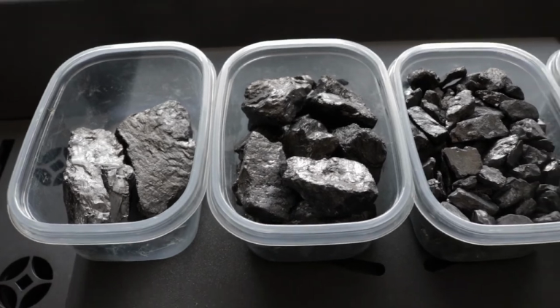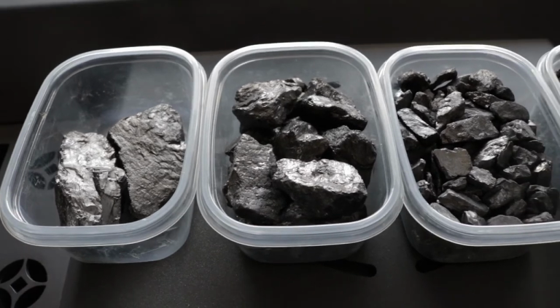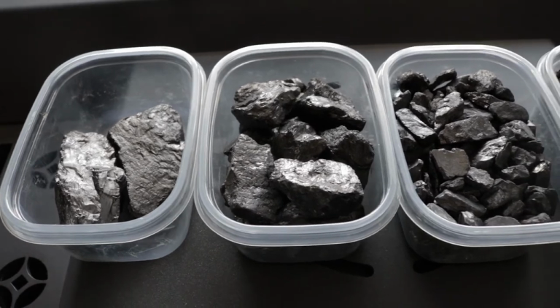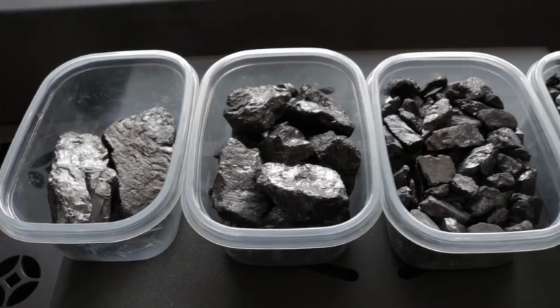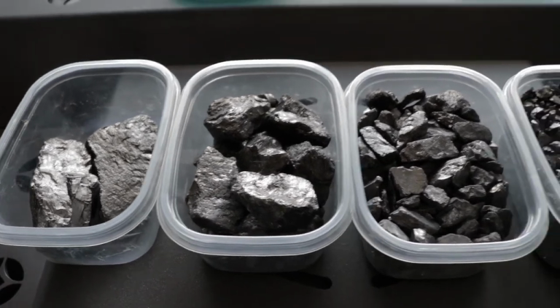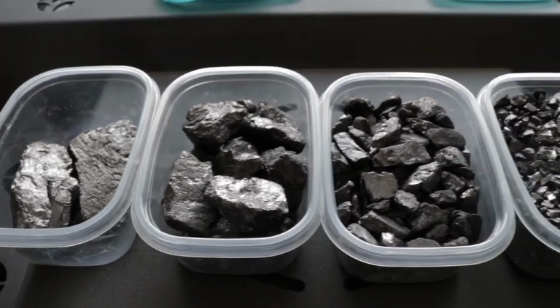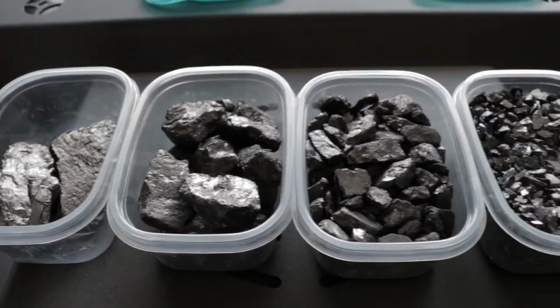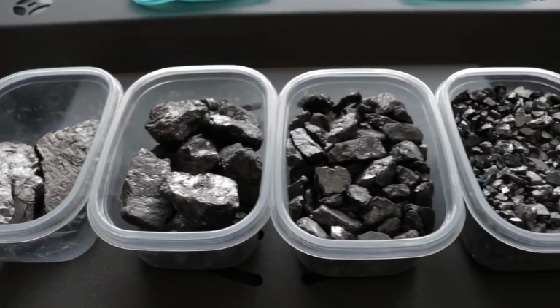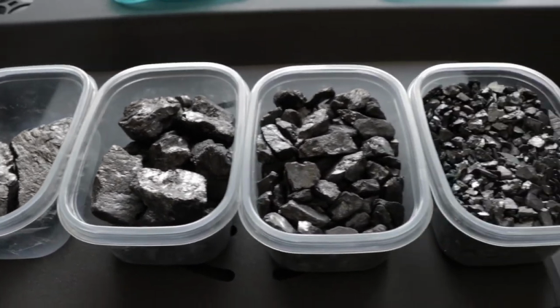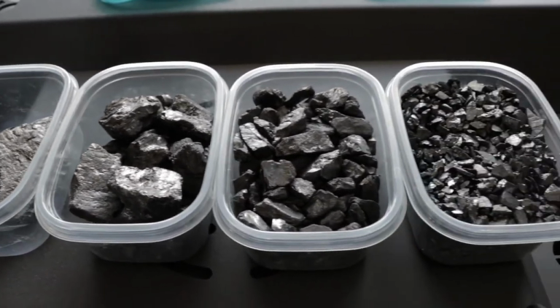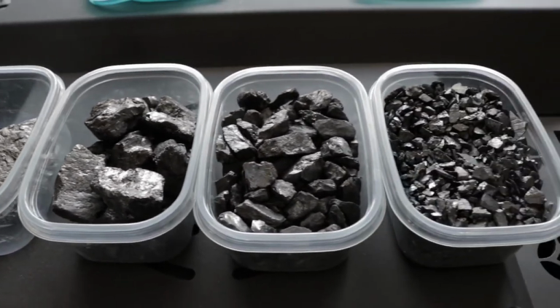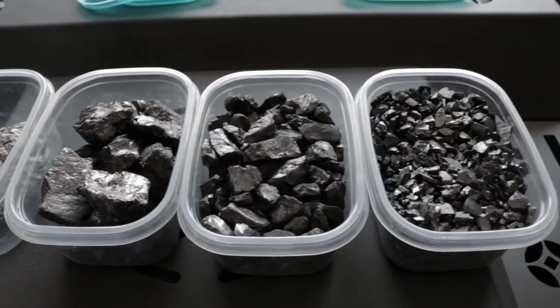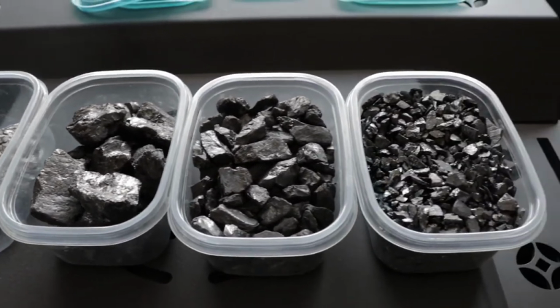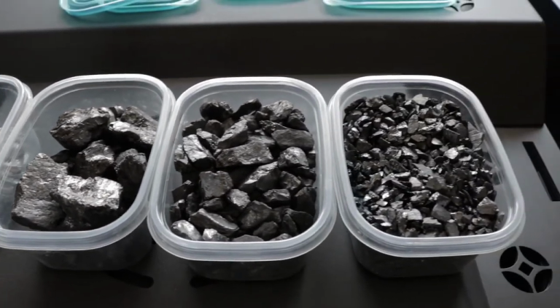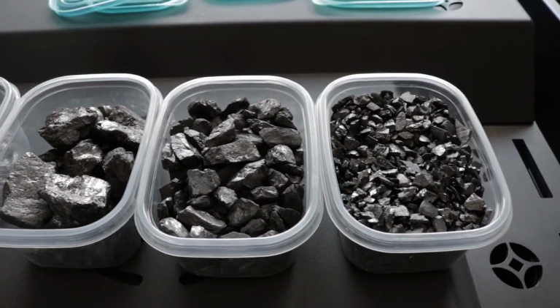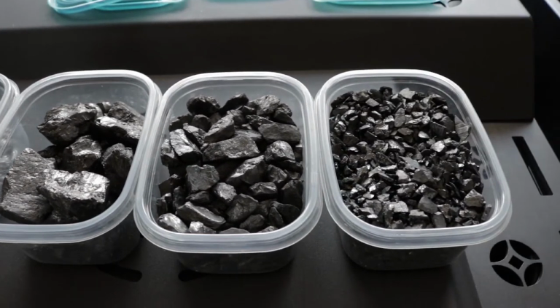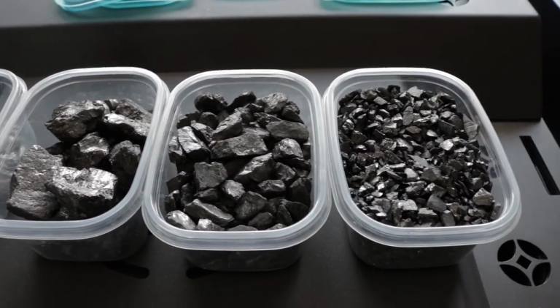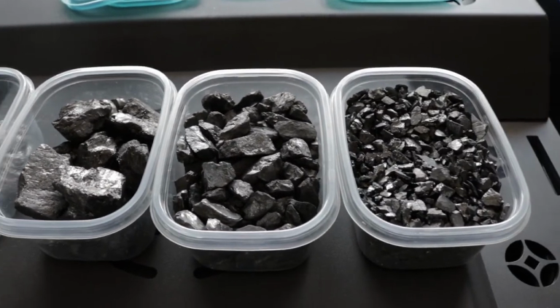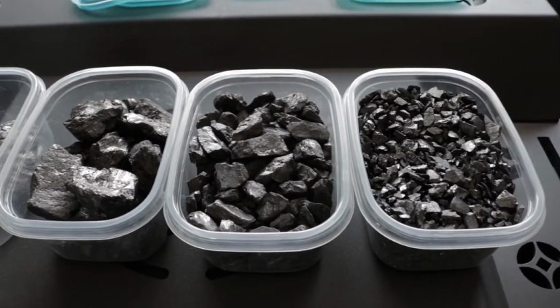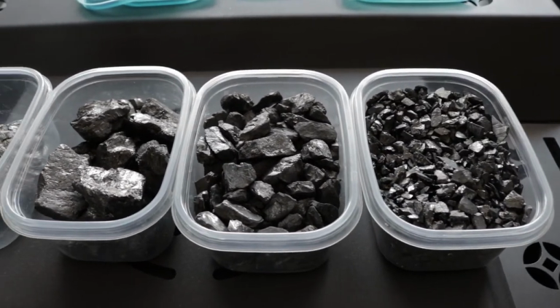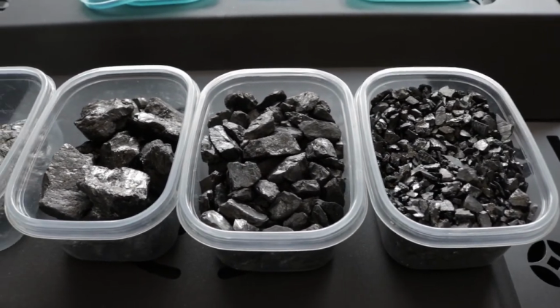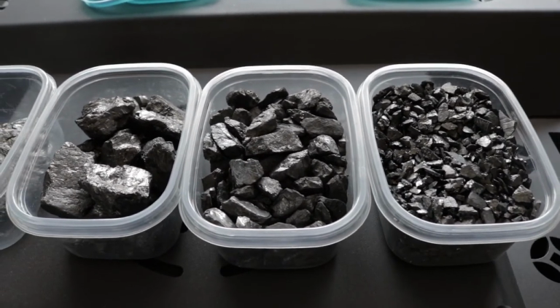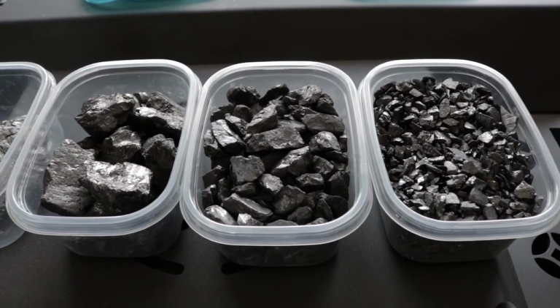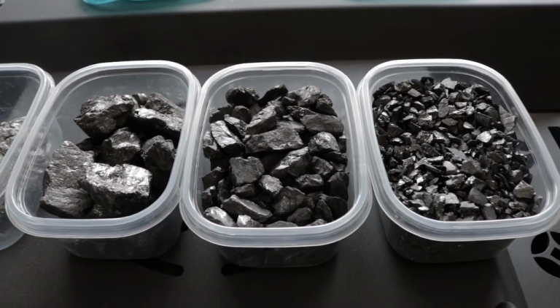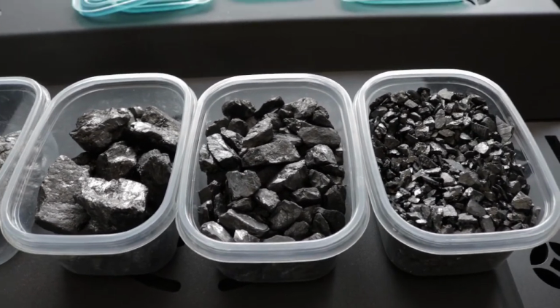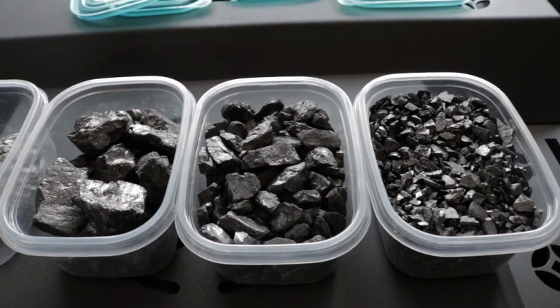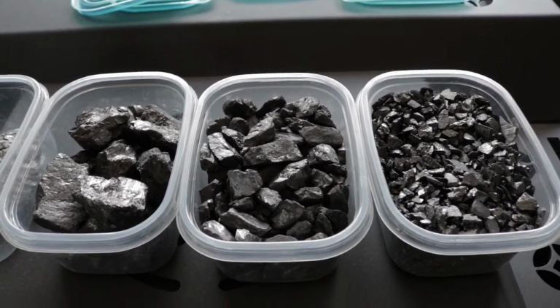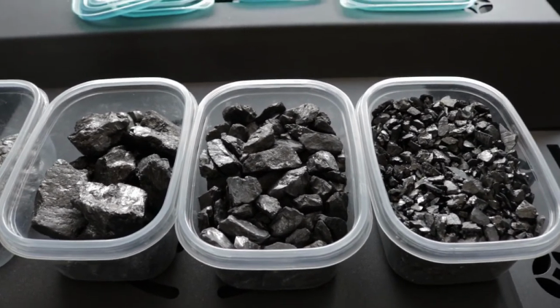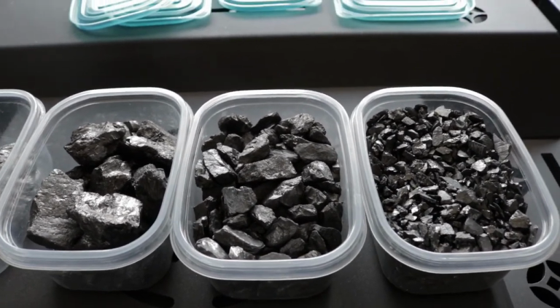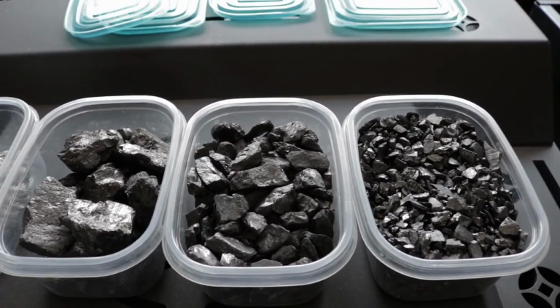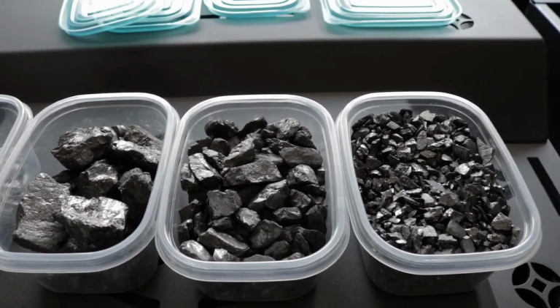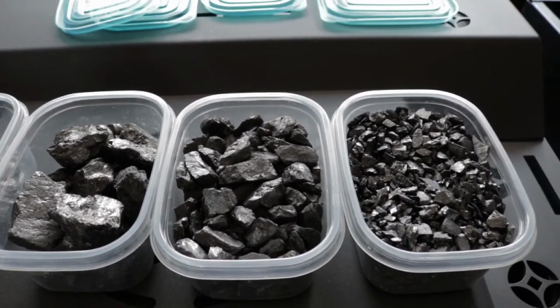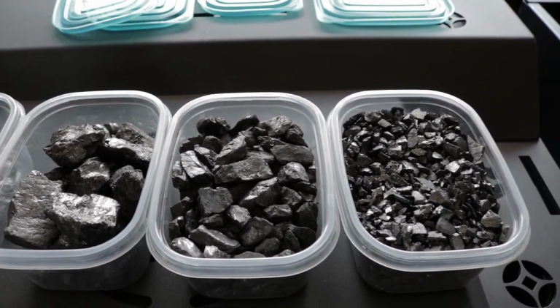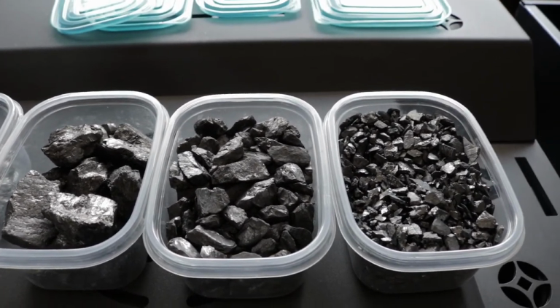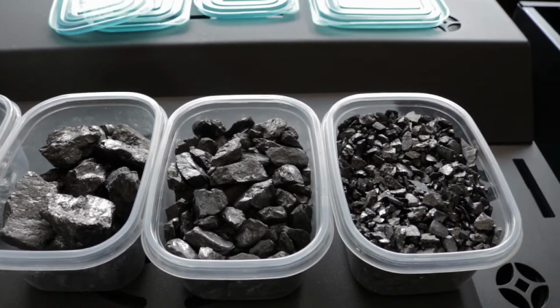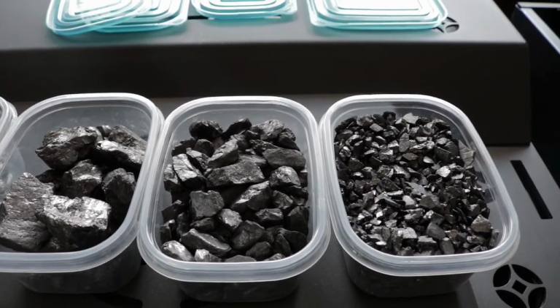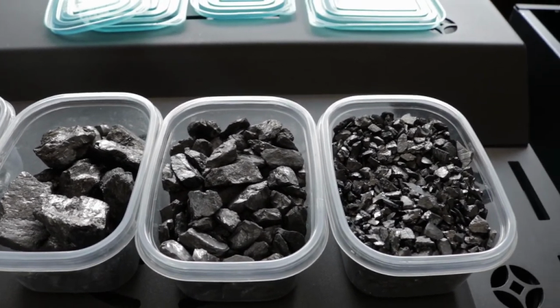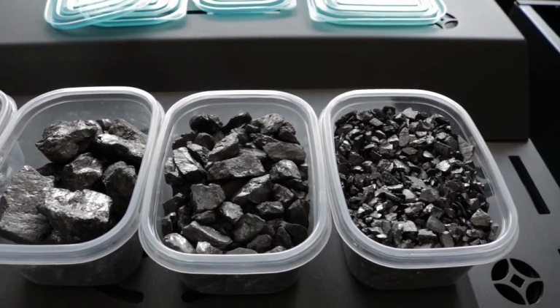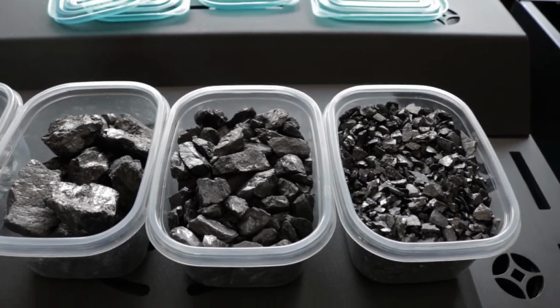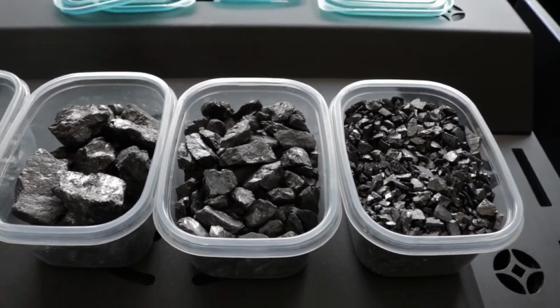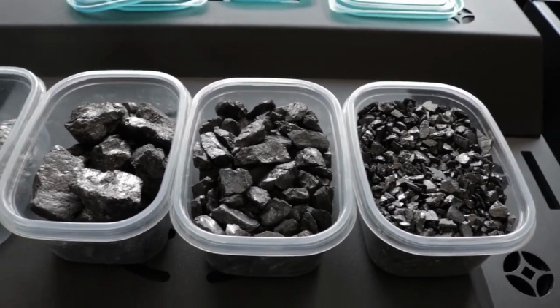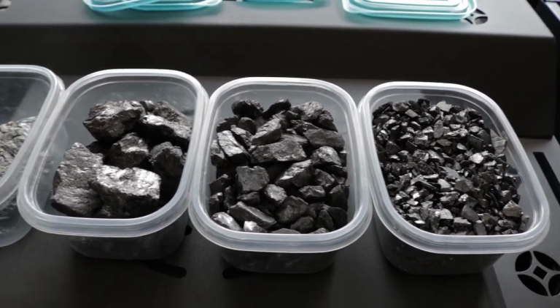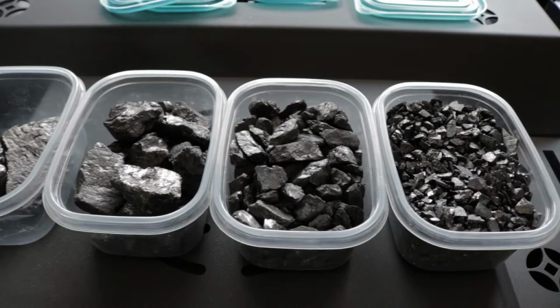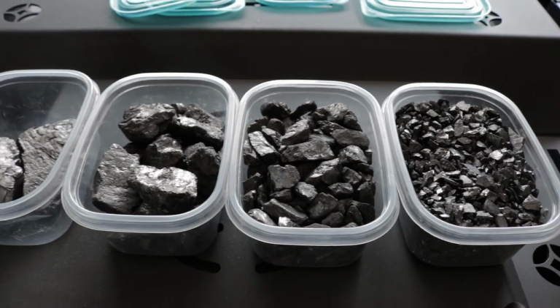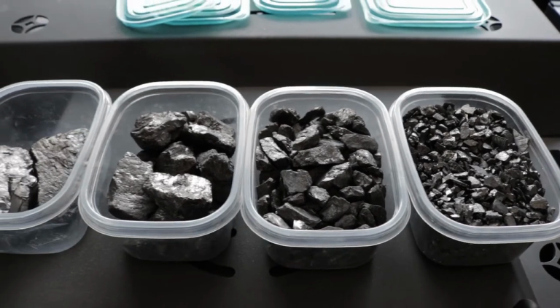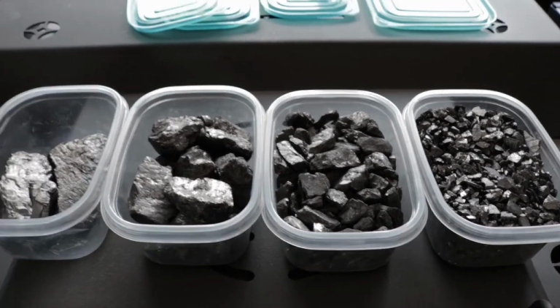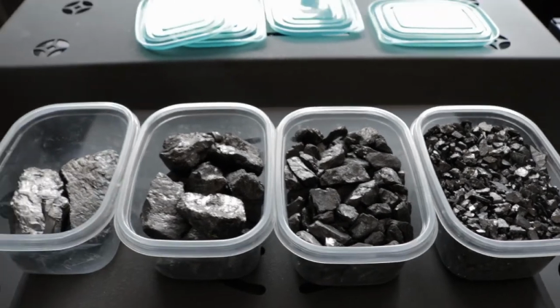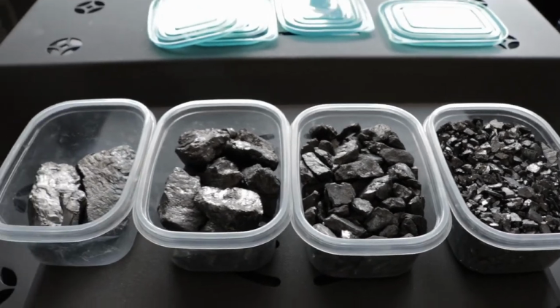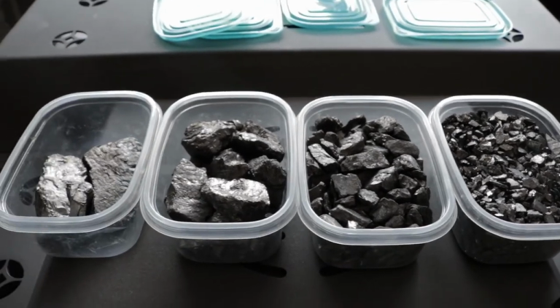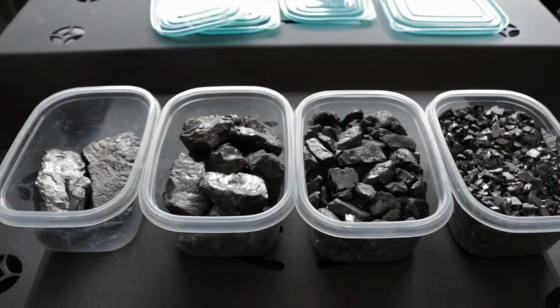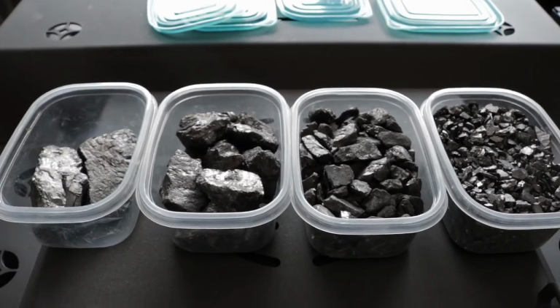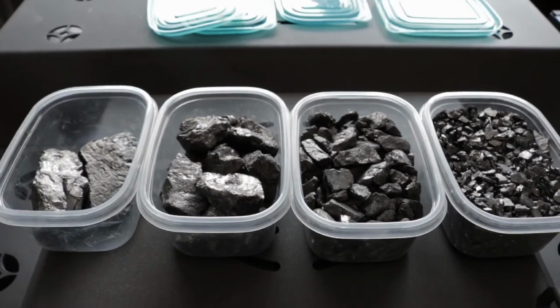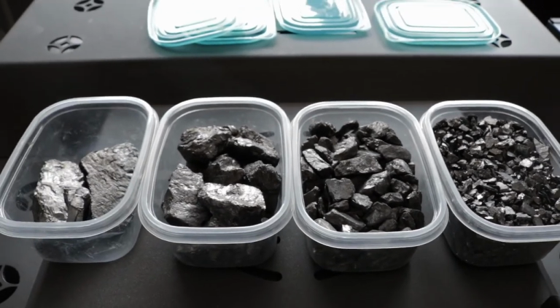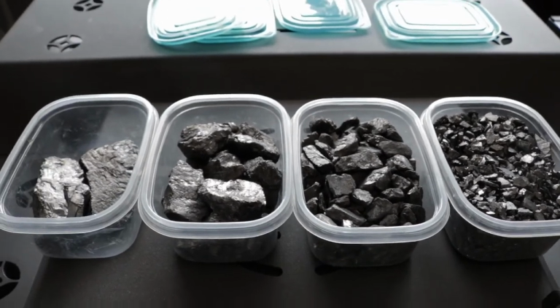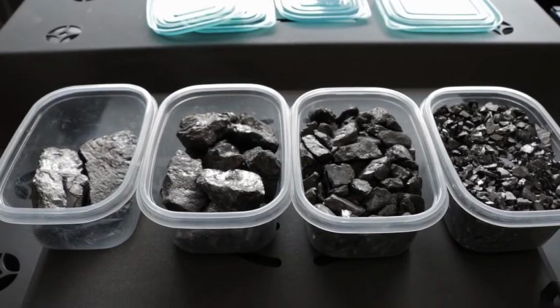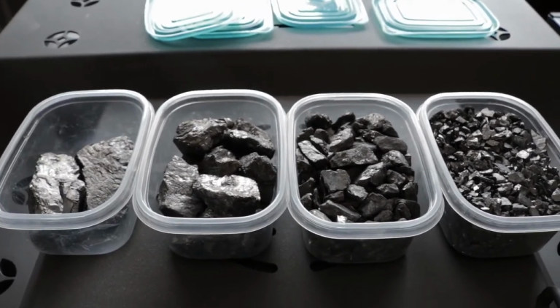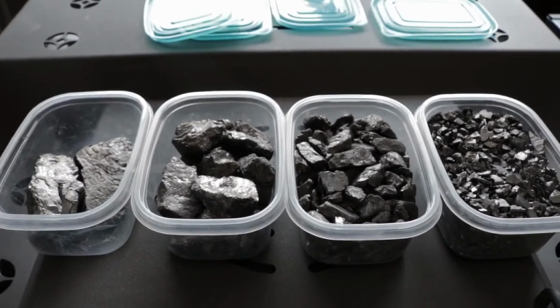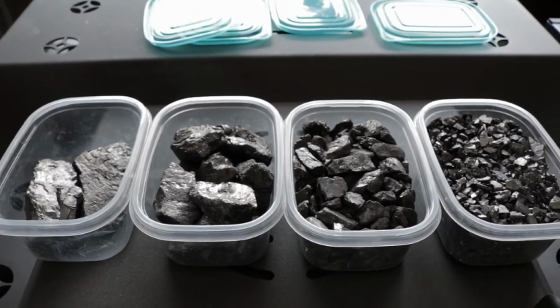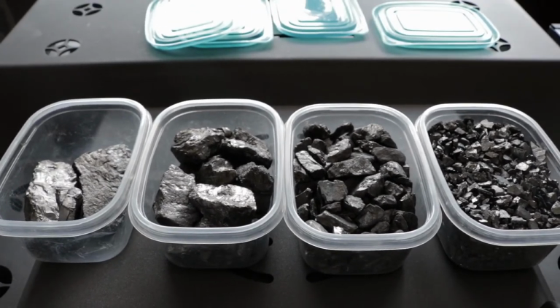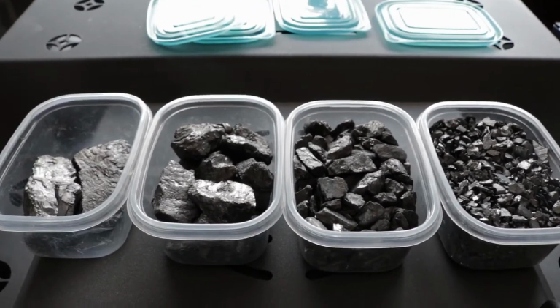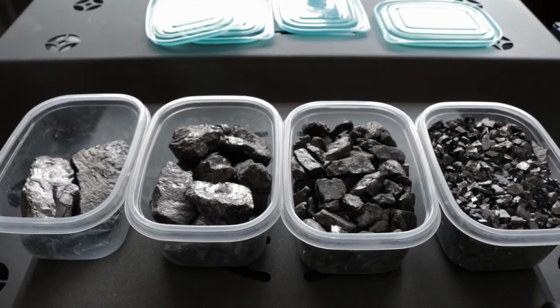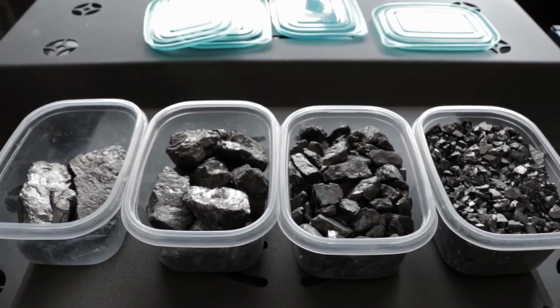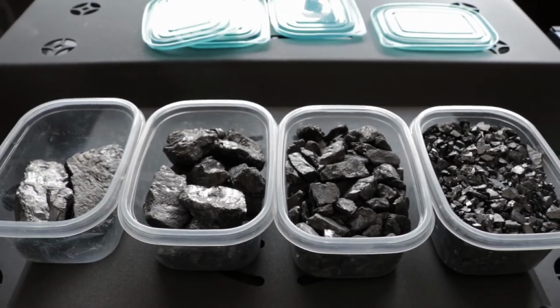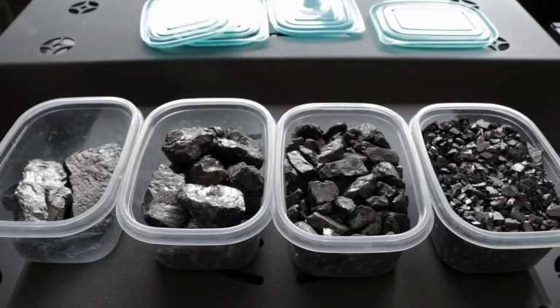These products are going to be rated to burn these various coals, and I just wanted to show you guys what they look like.